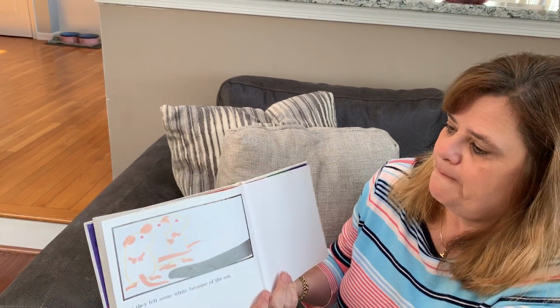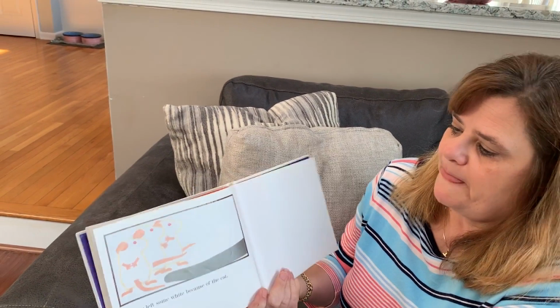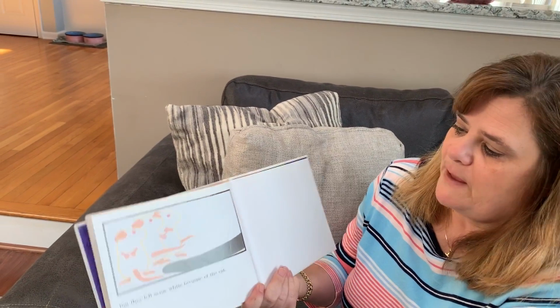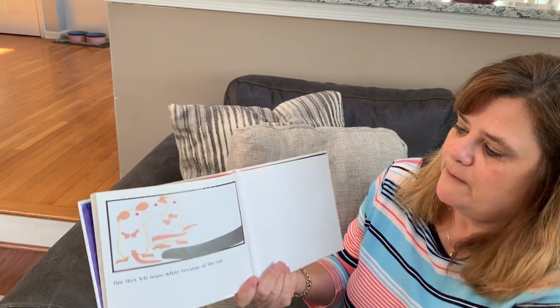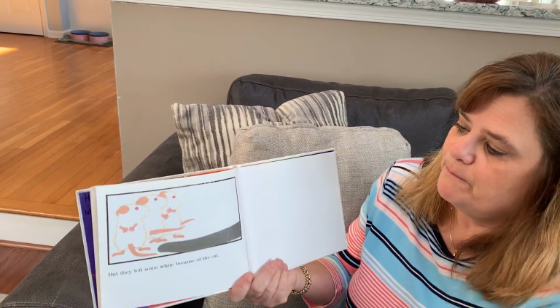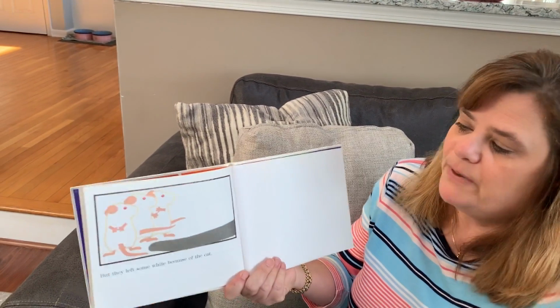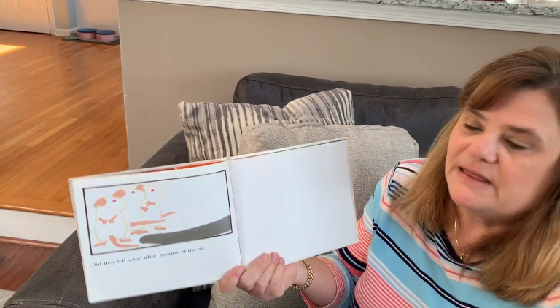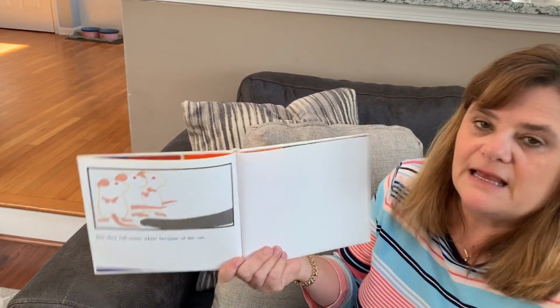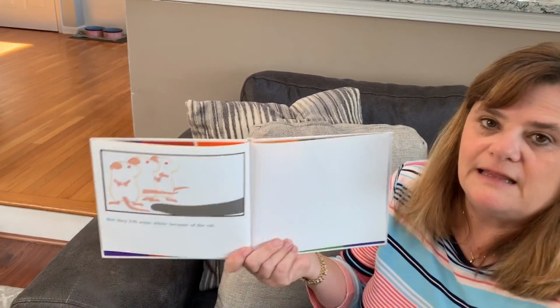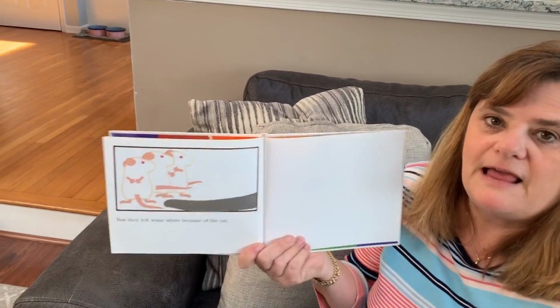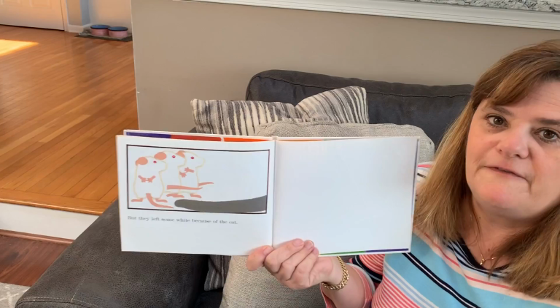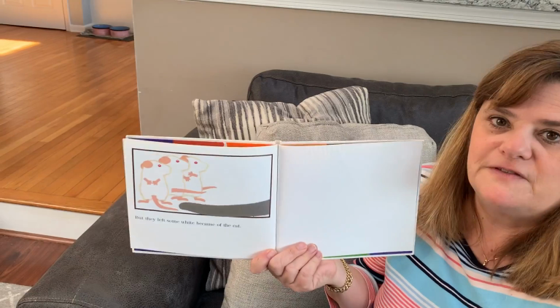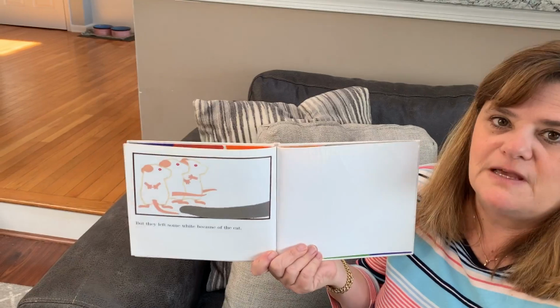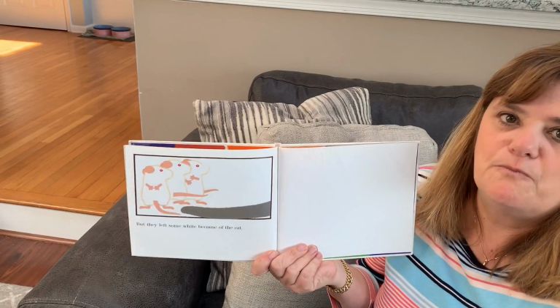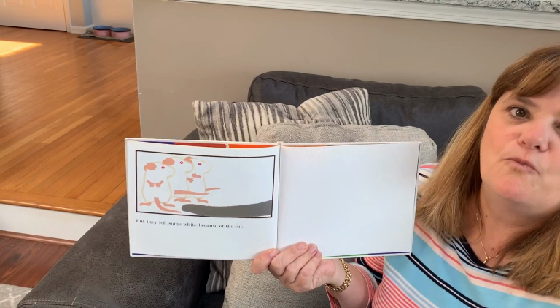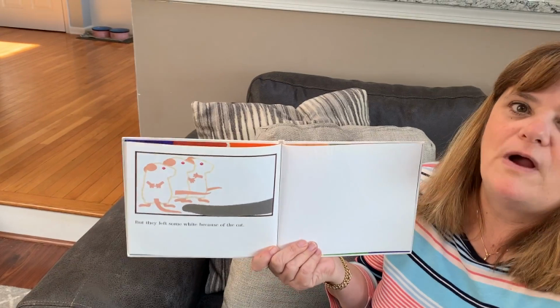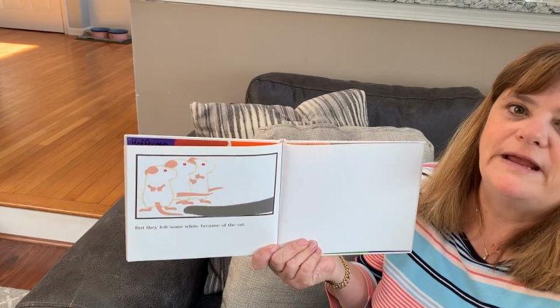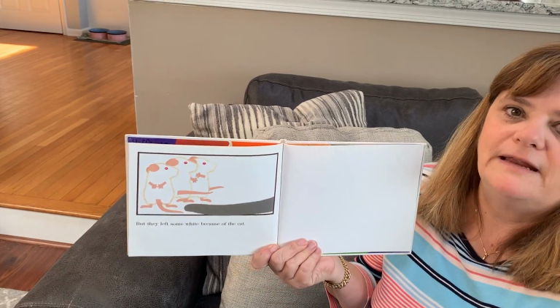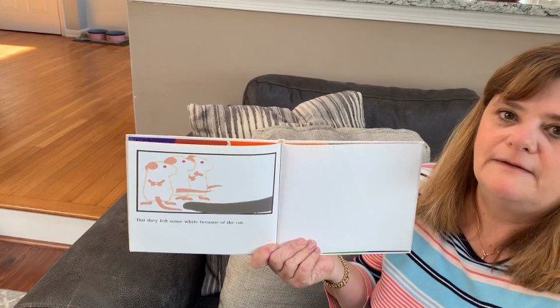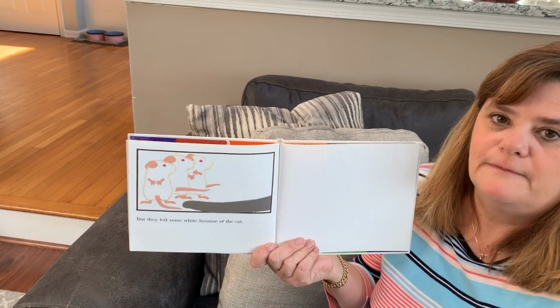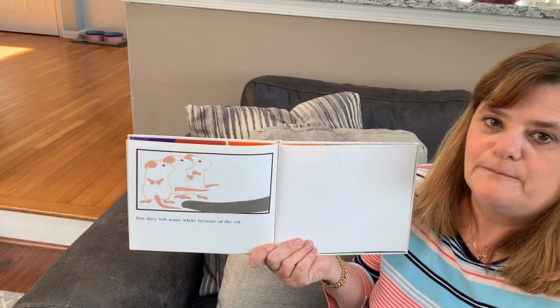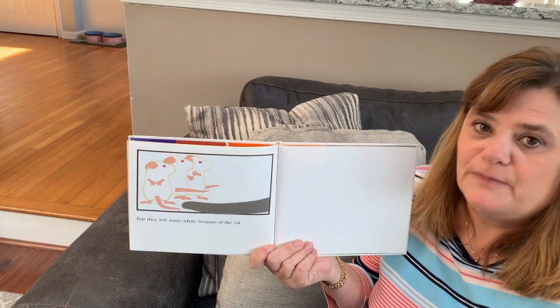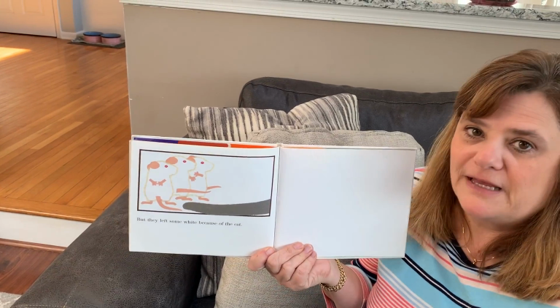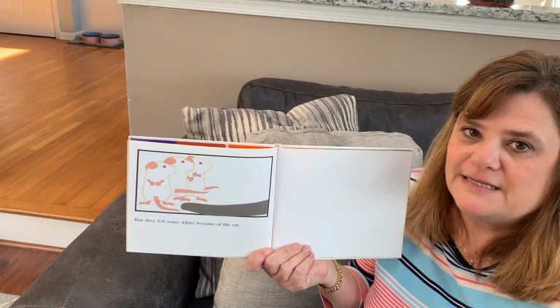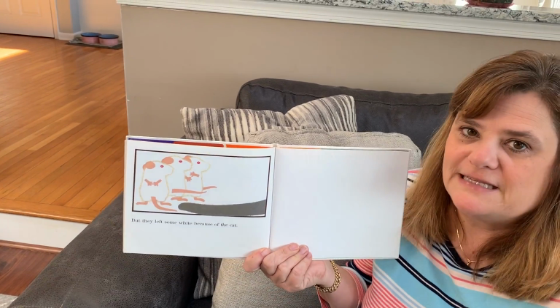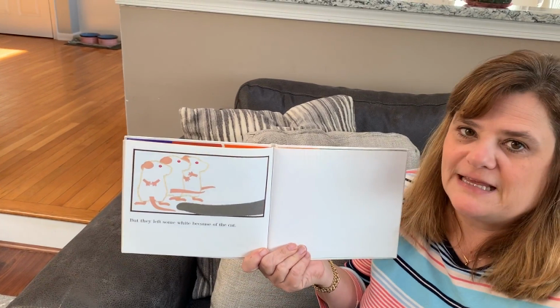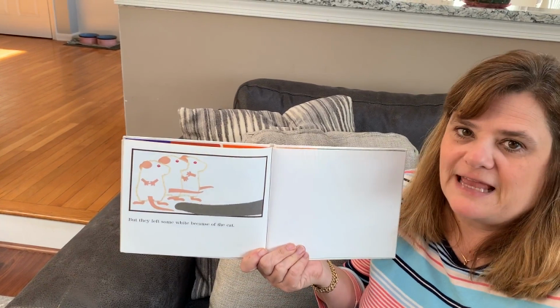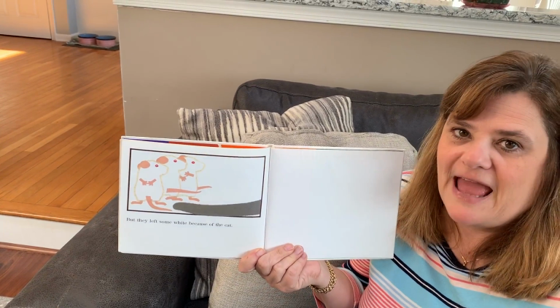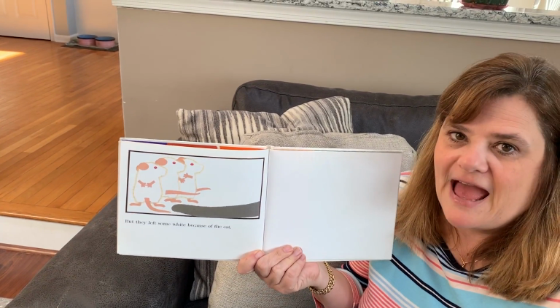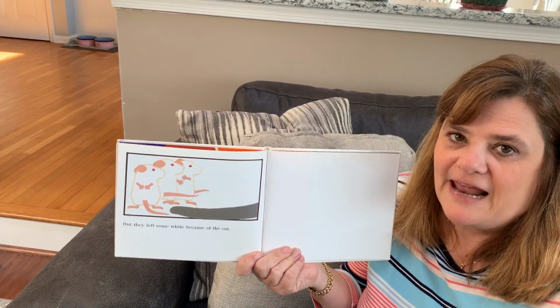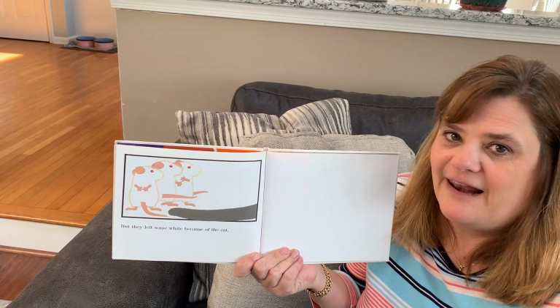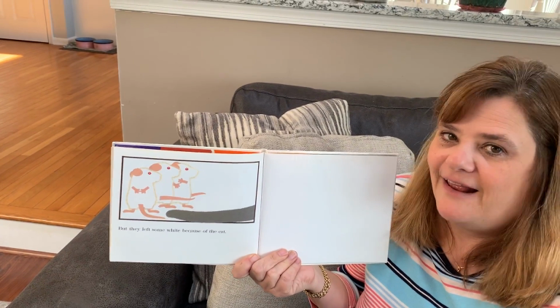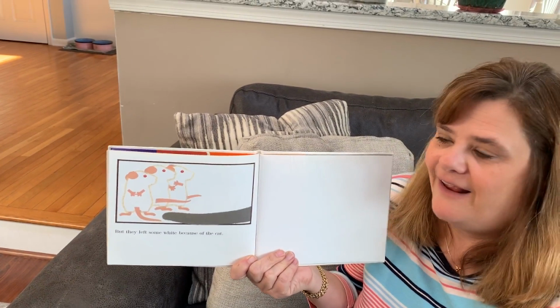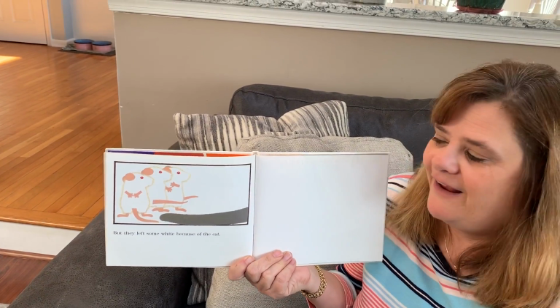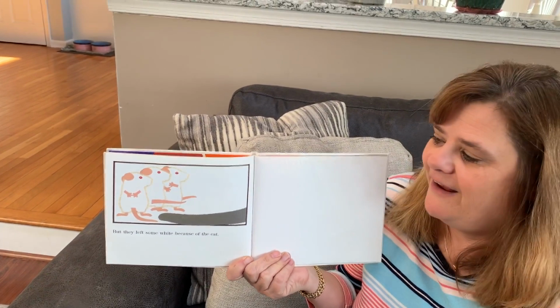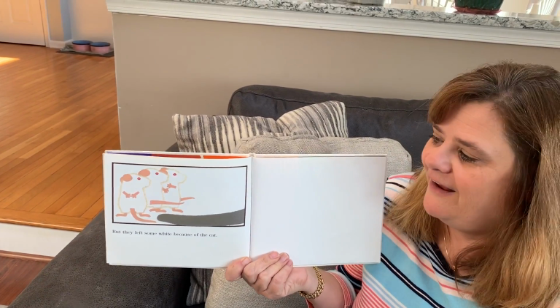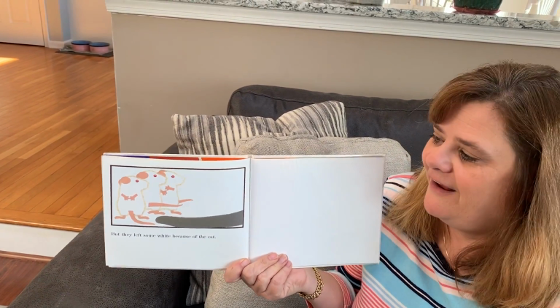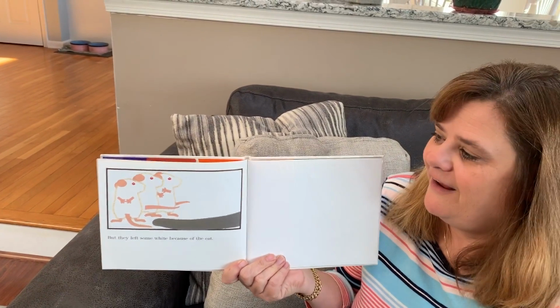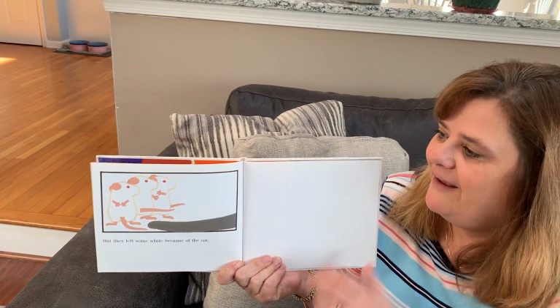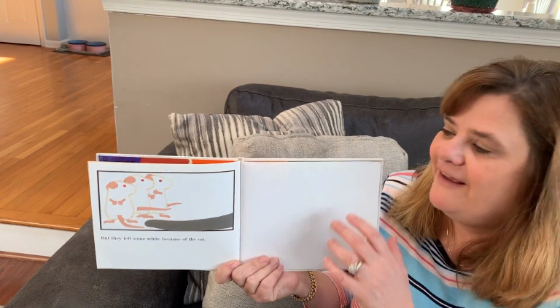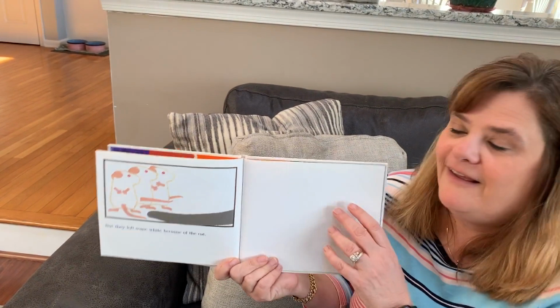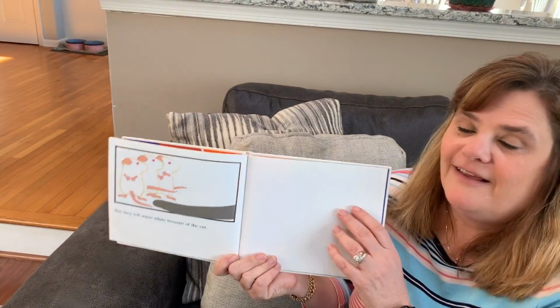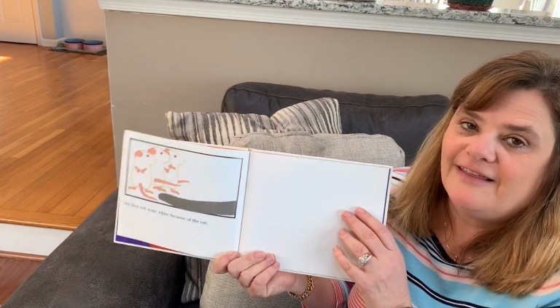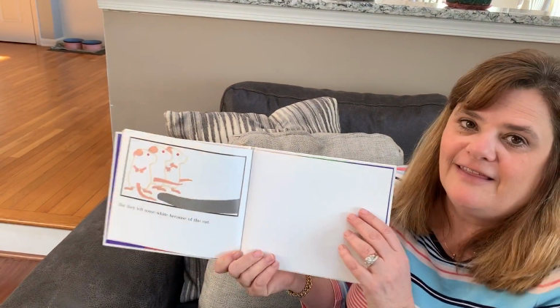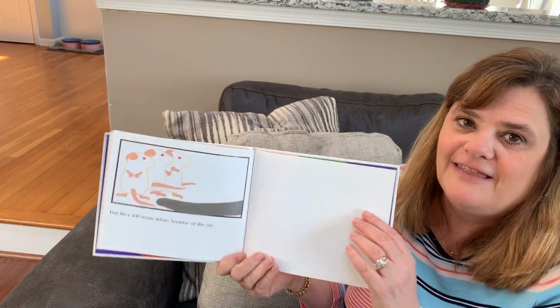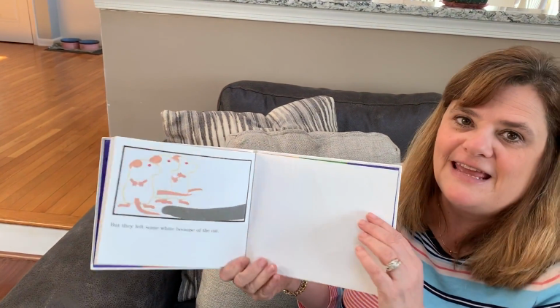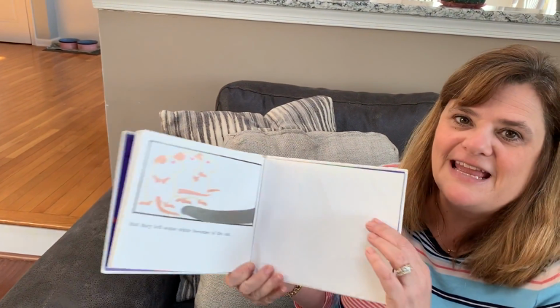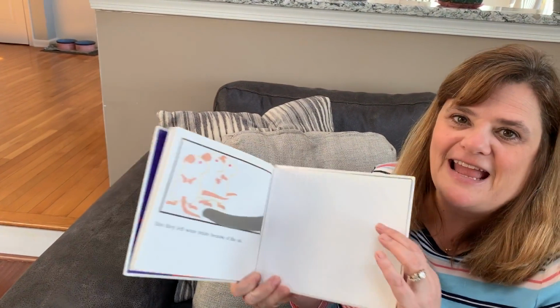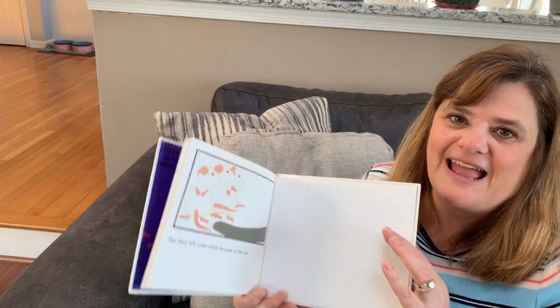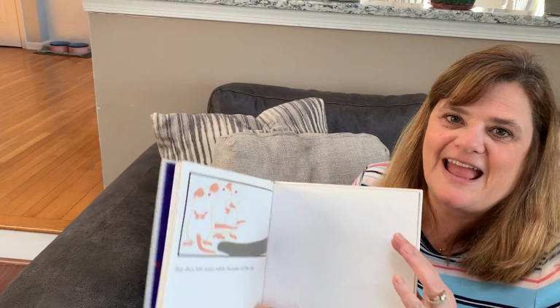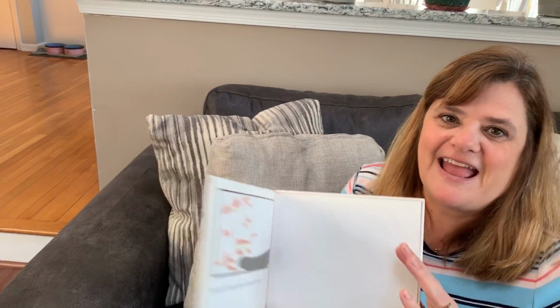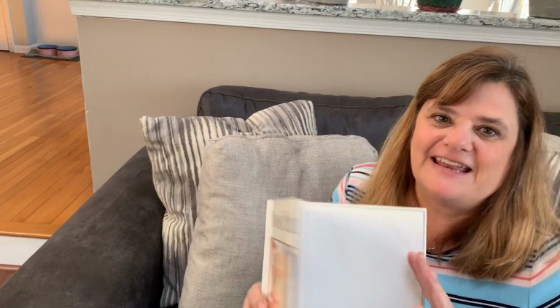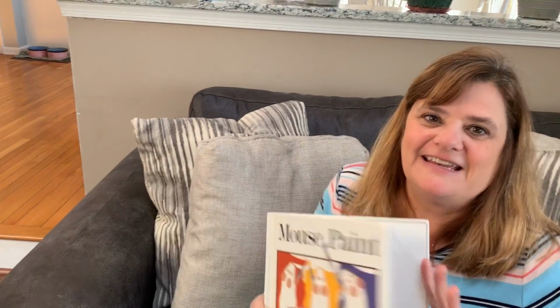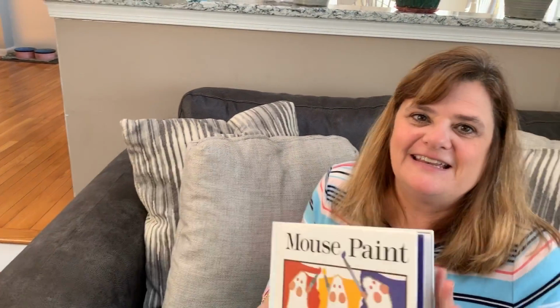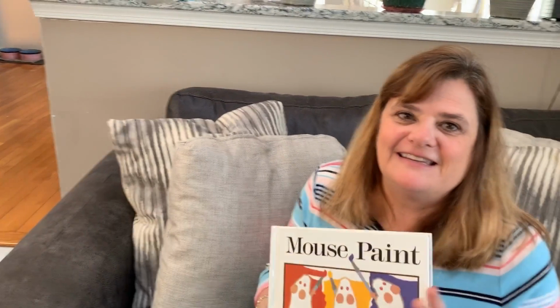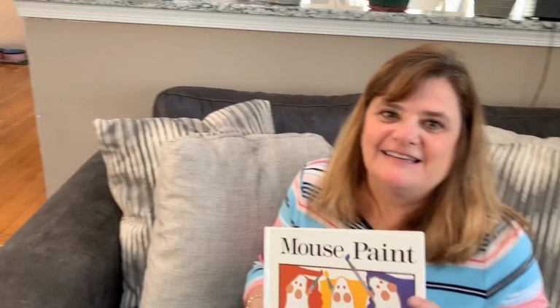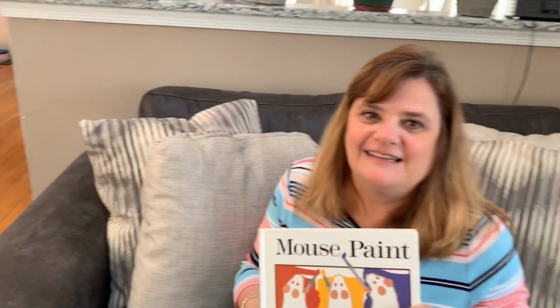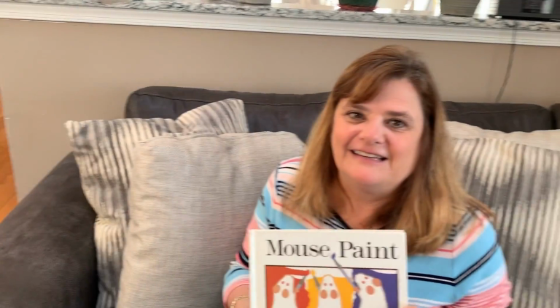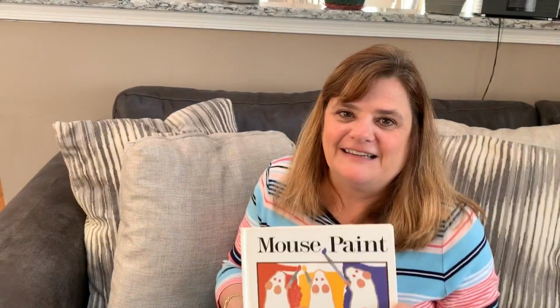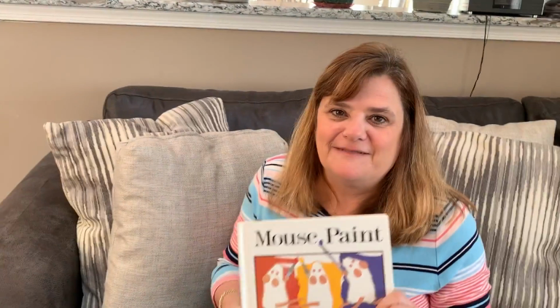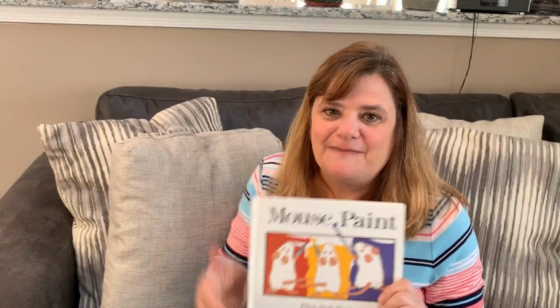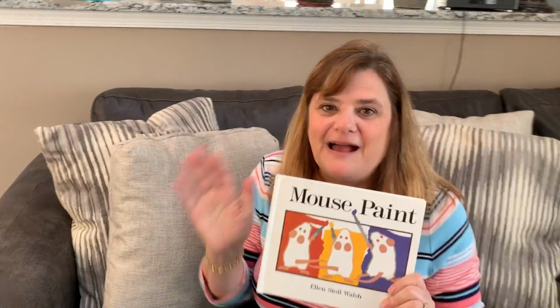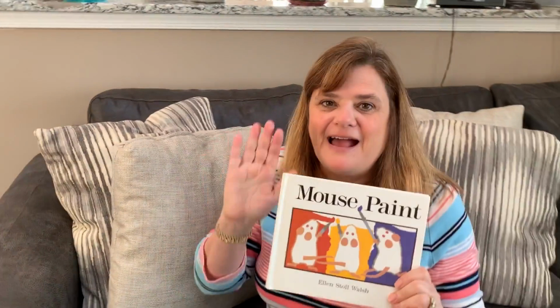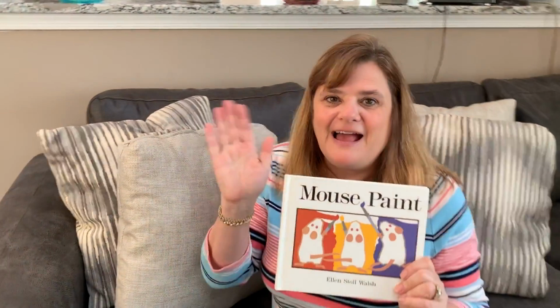But they left some white because of the cat. The end. Bye.